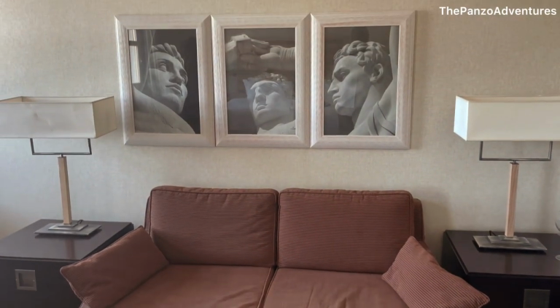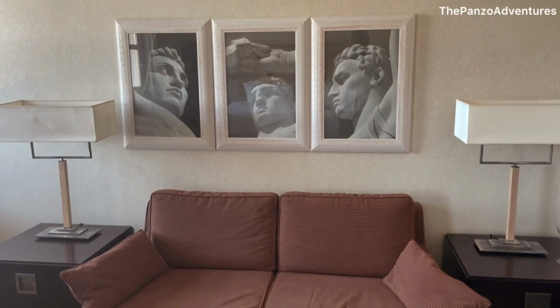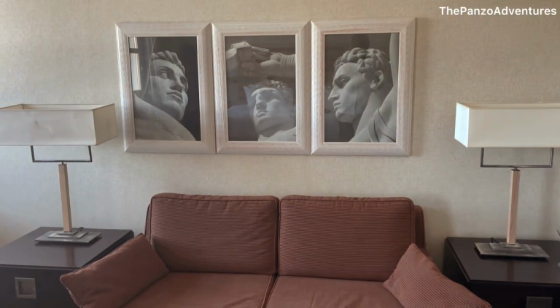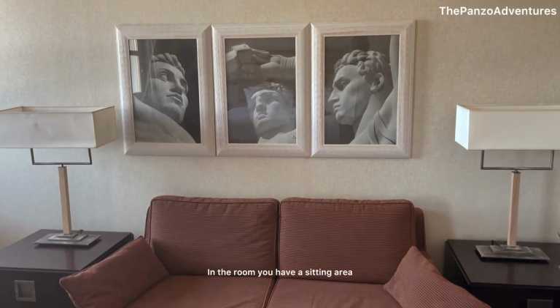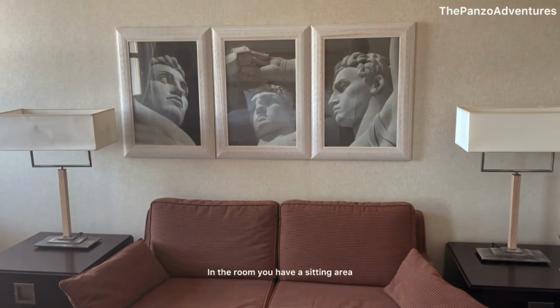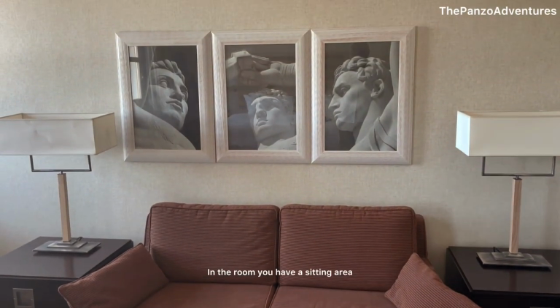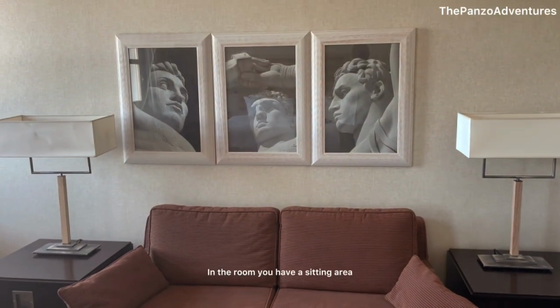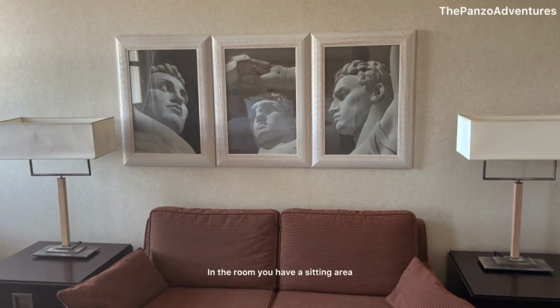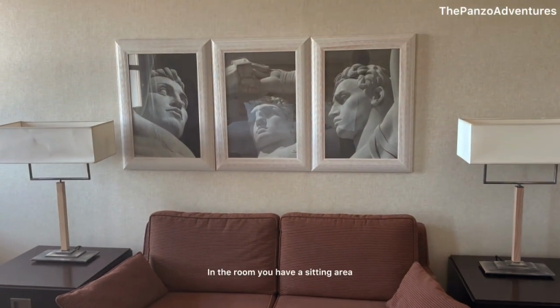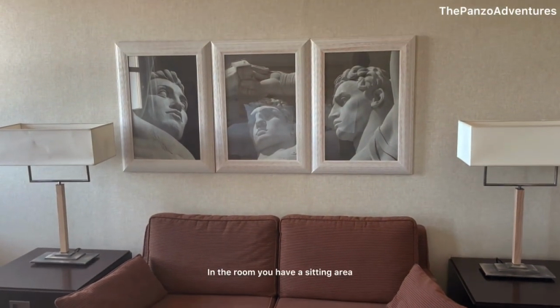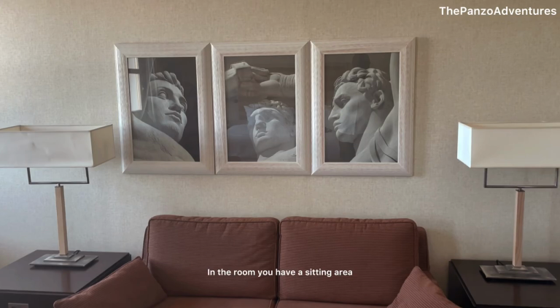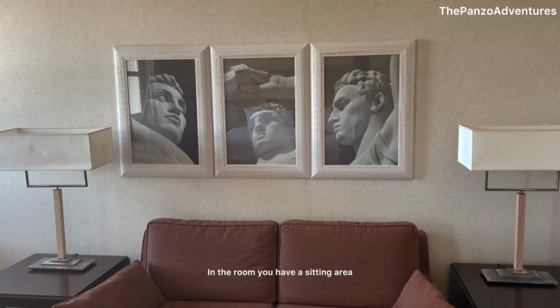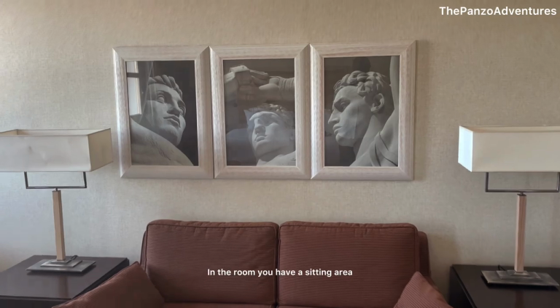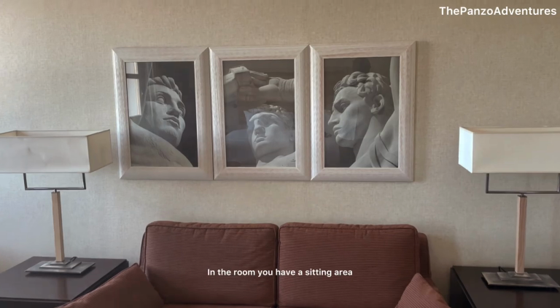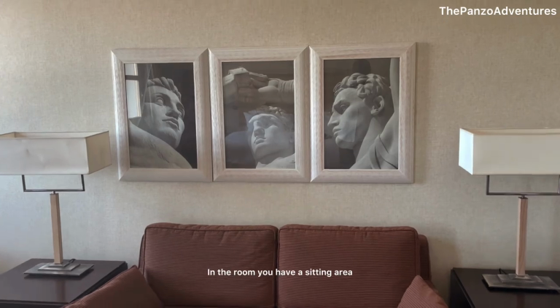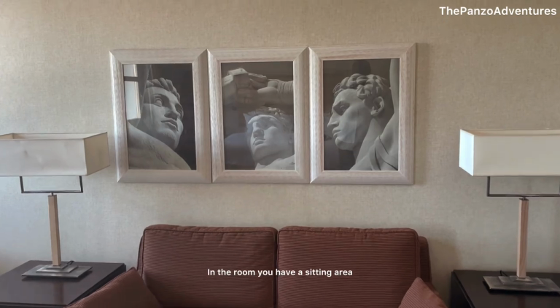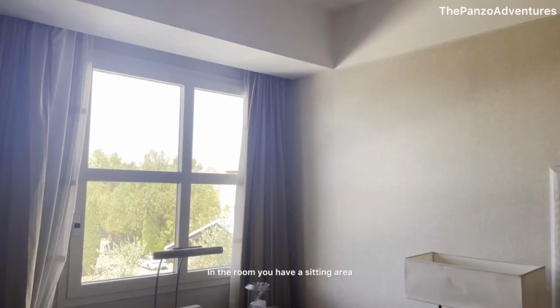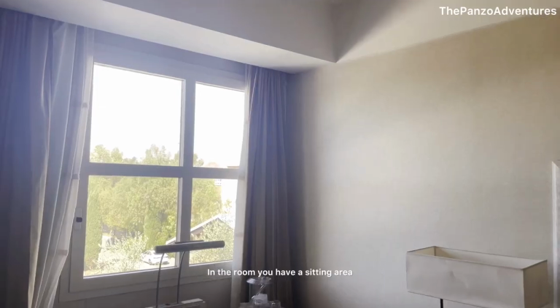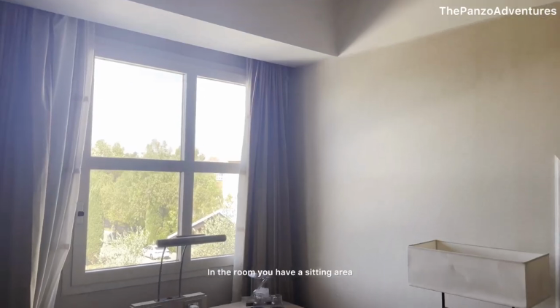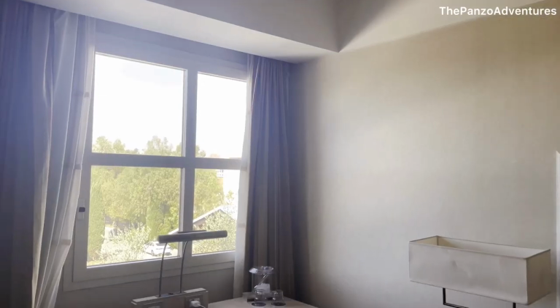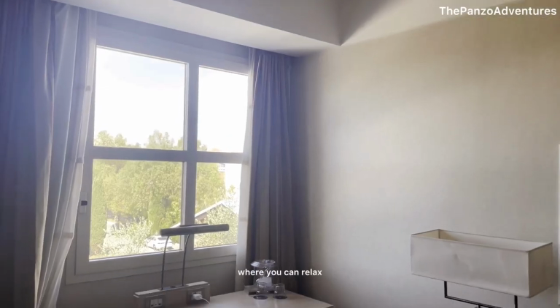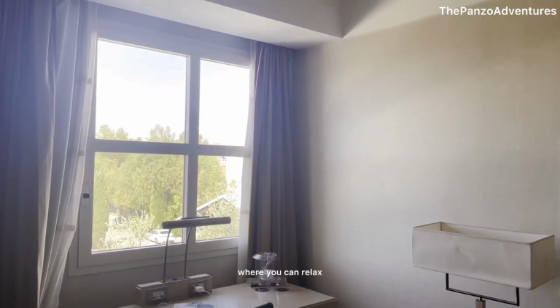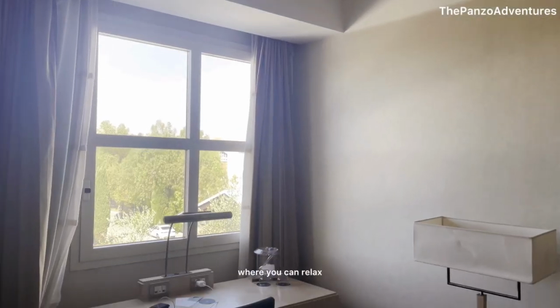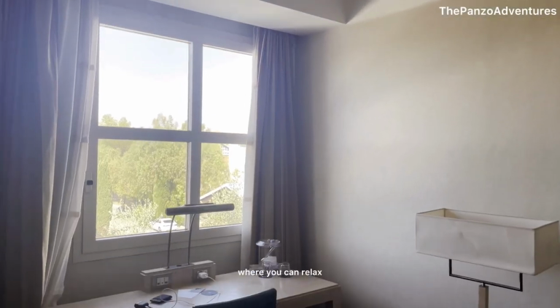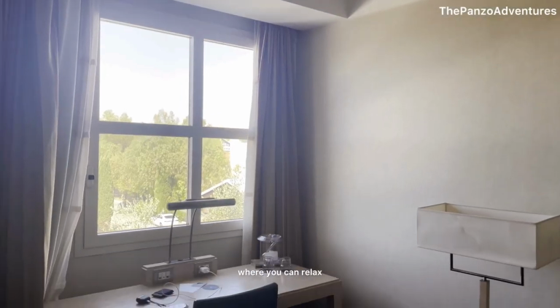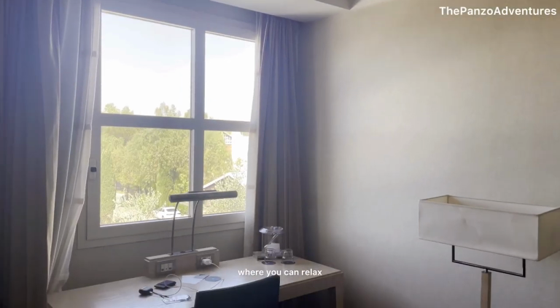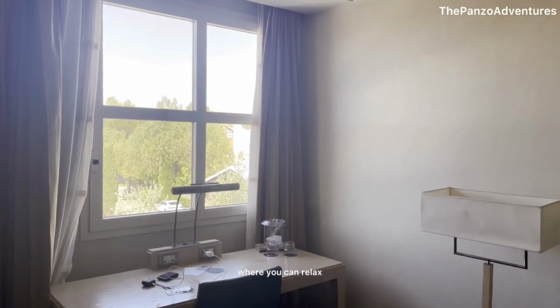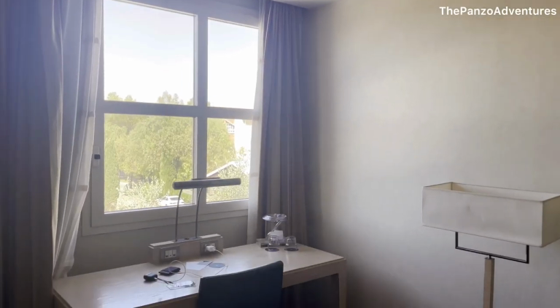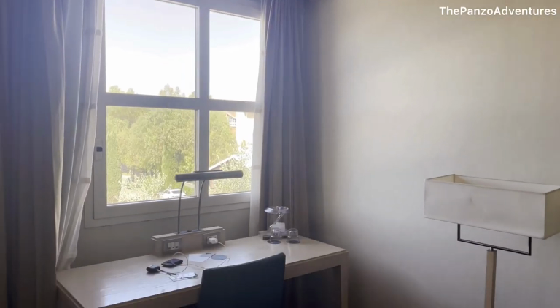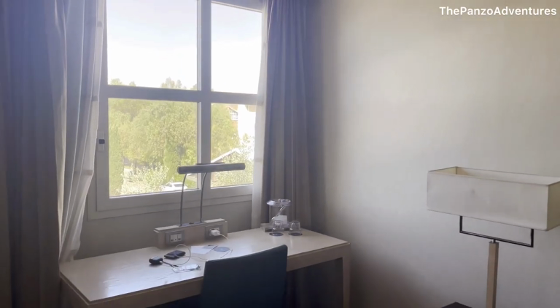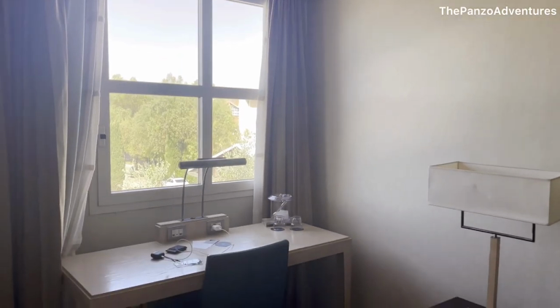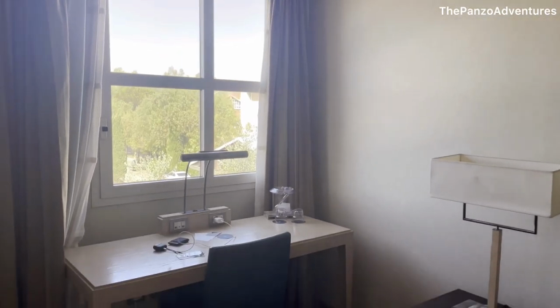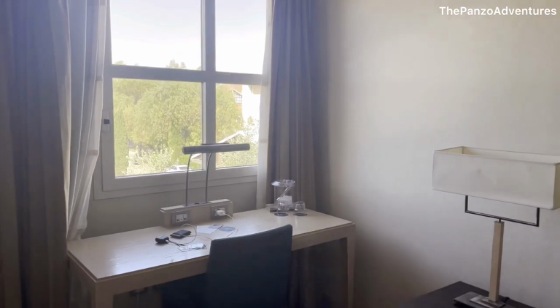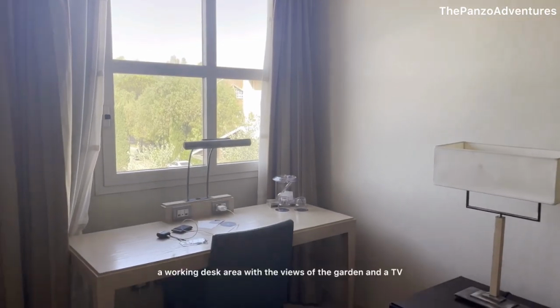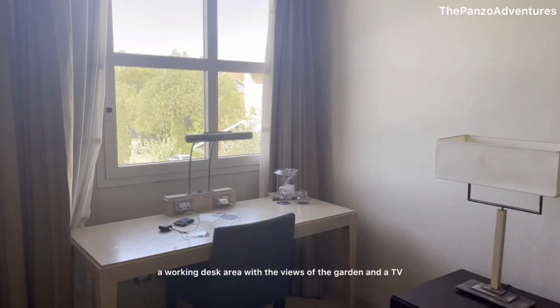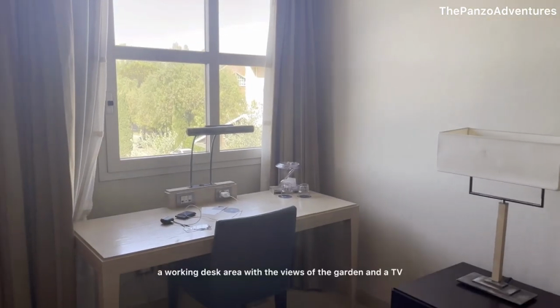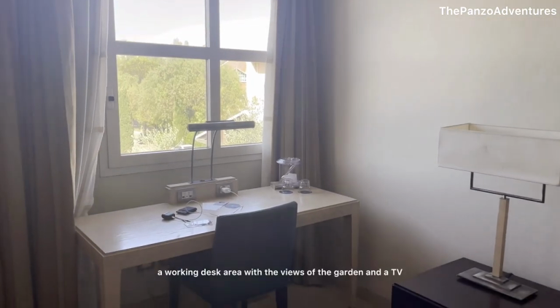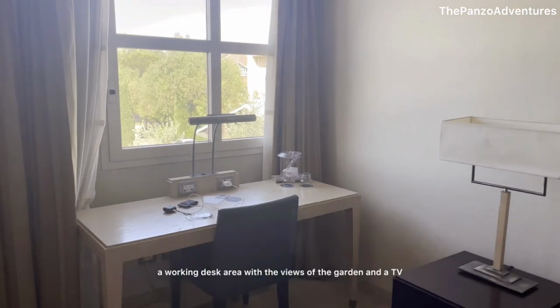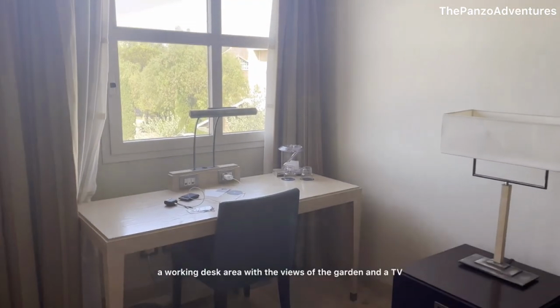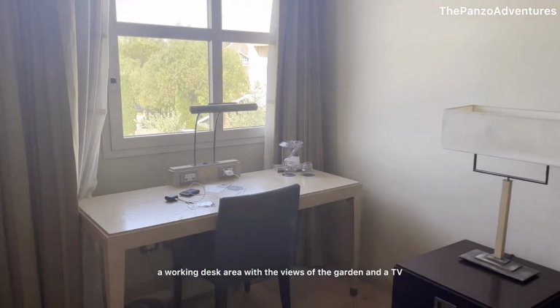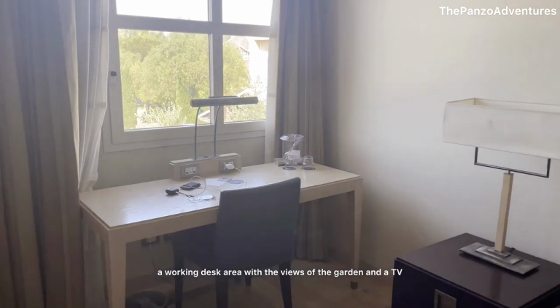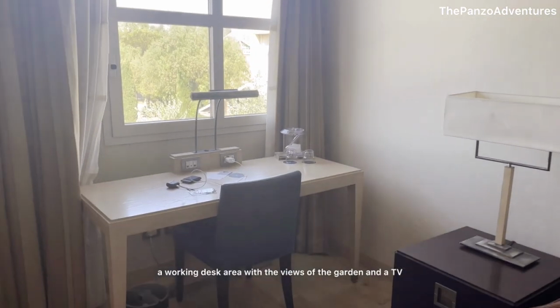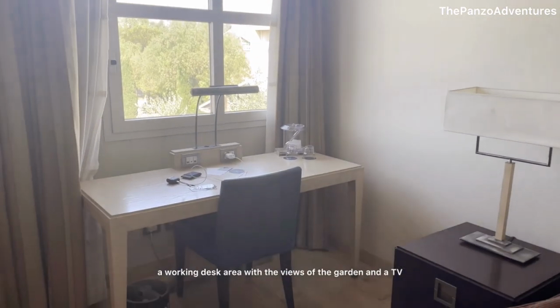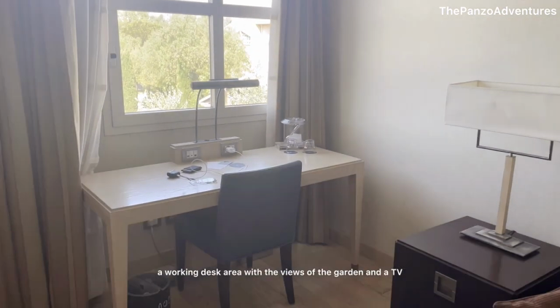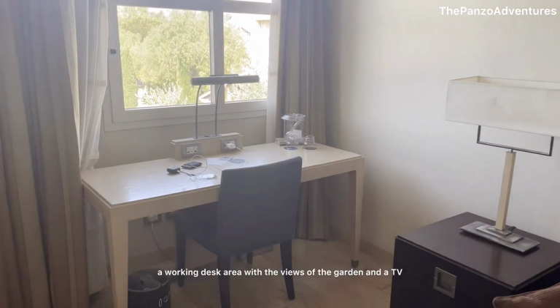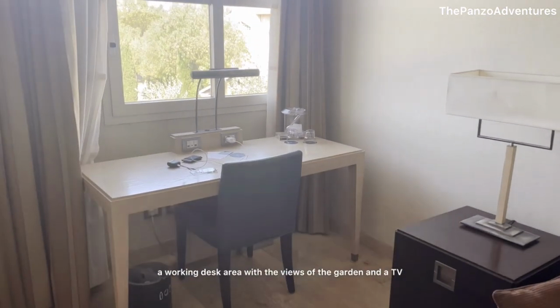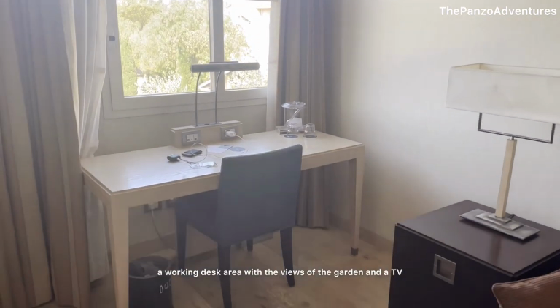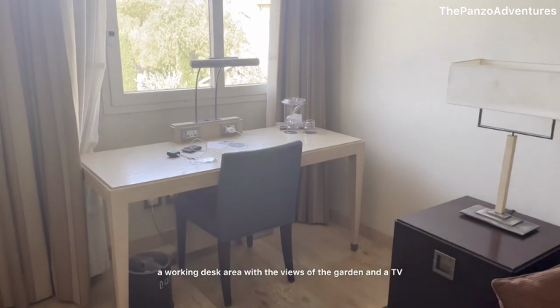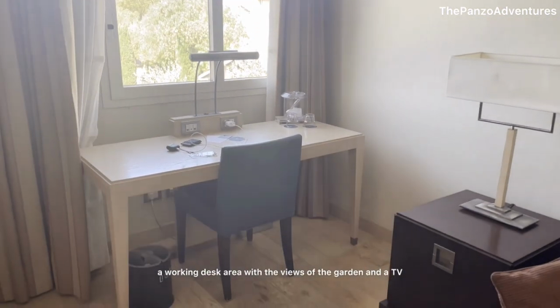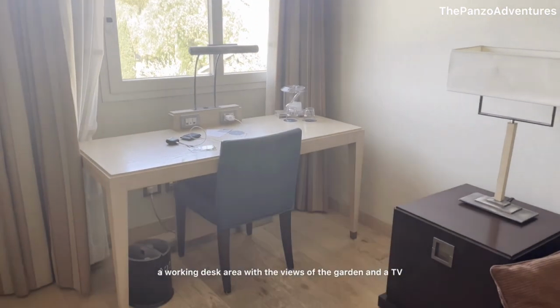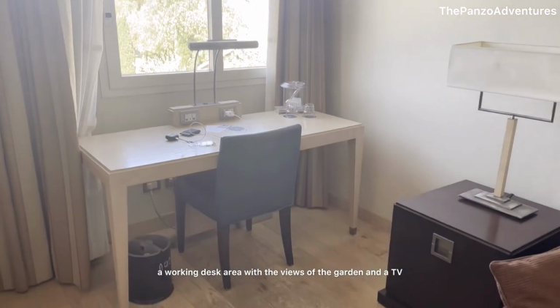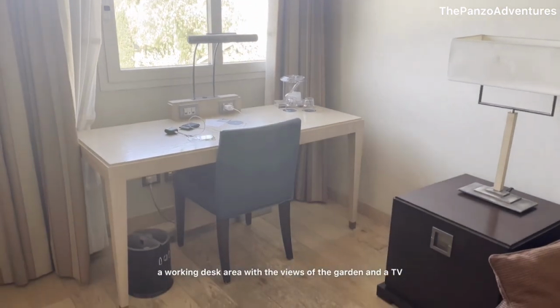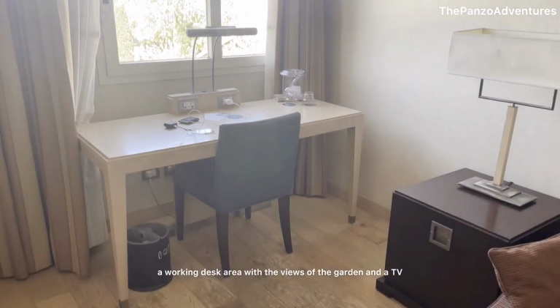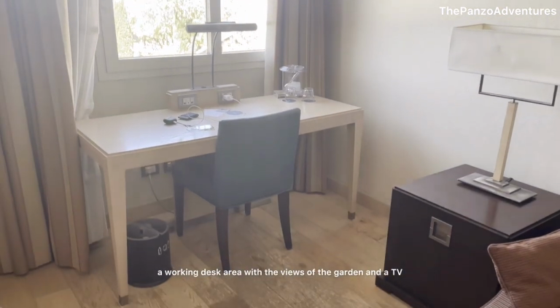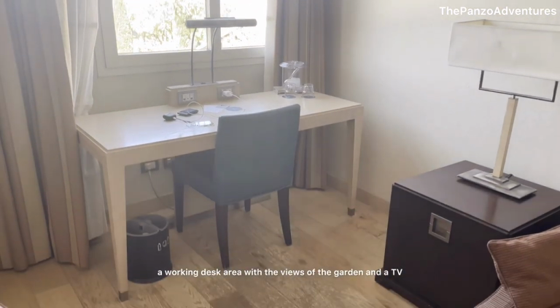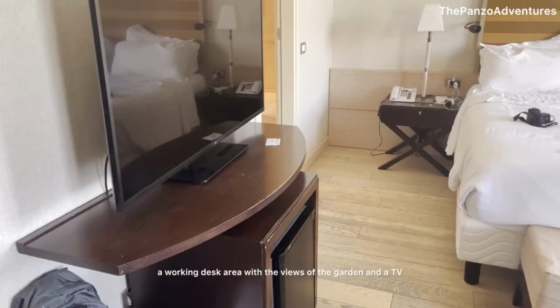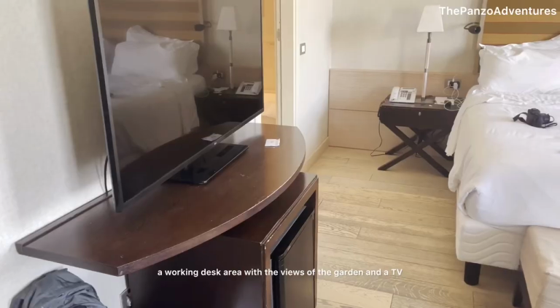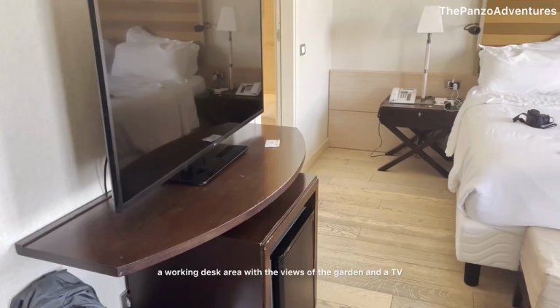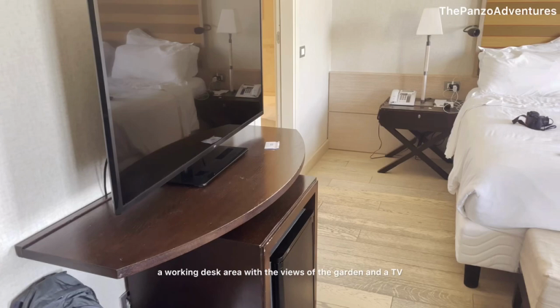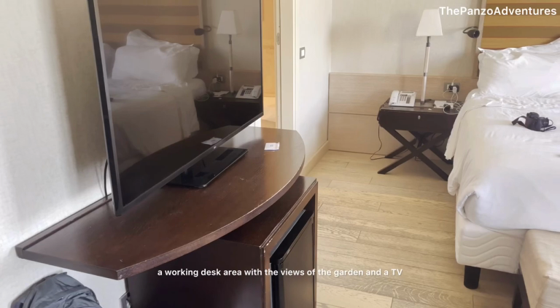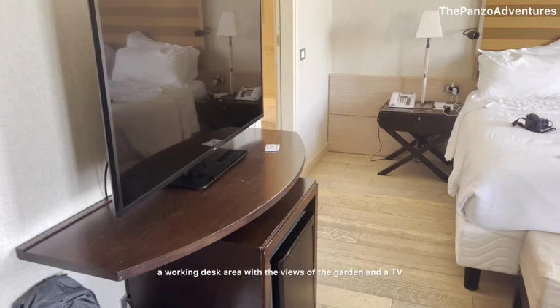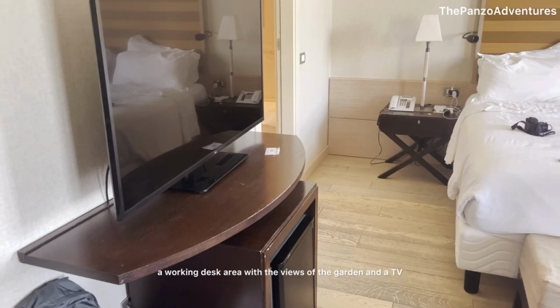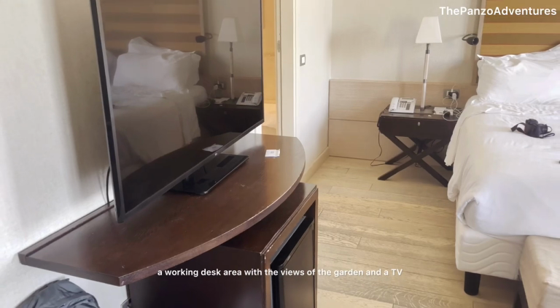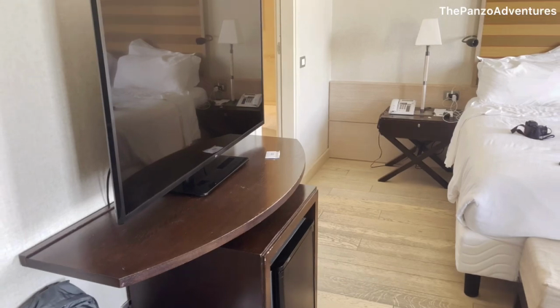In the room, you have a sitting area where you can relax, a working desk area with views of the garden, and a TV.